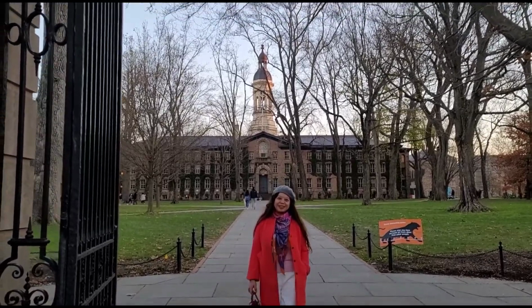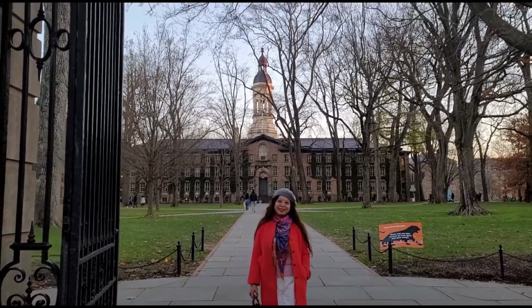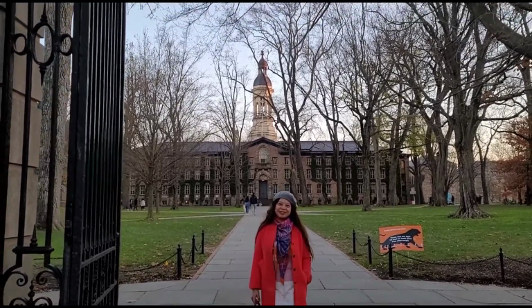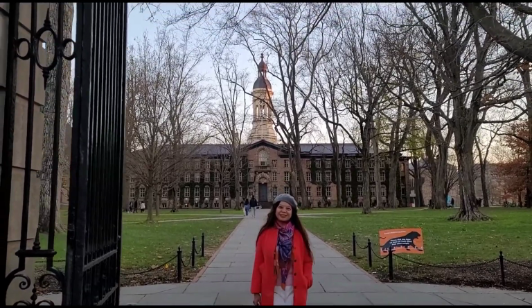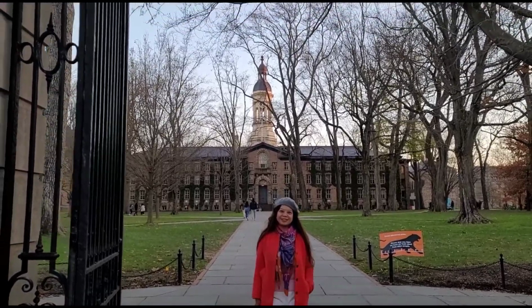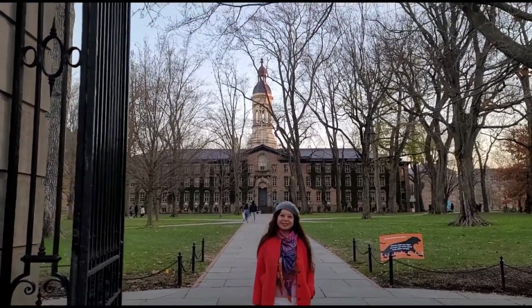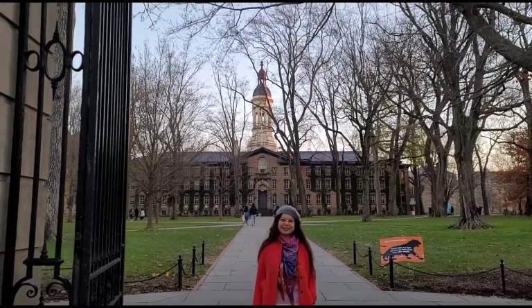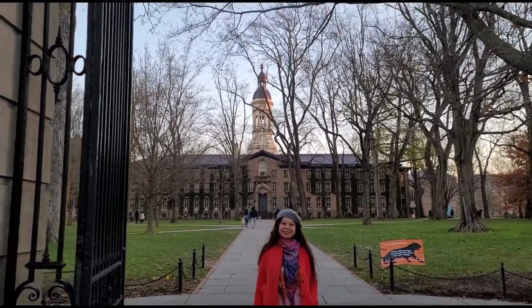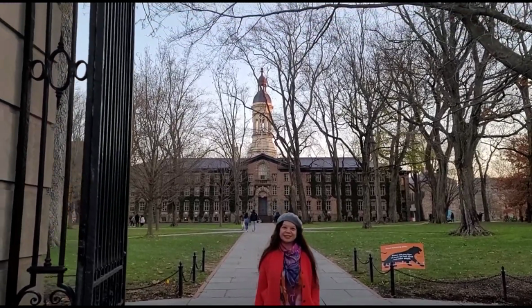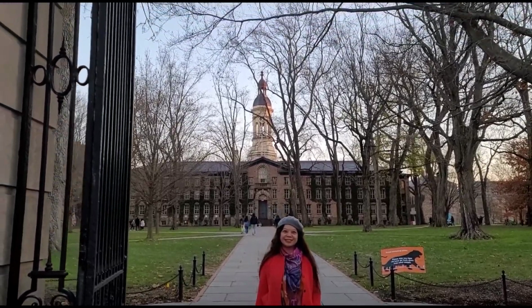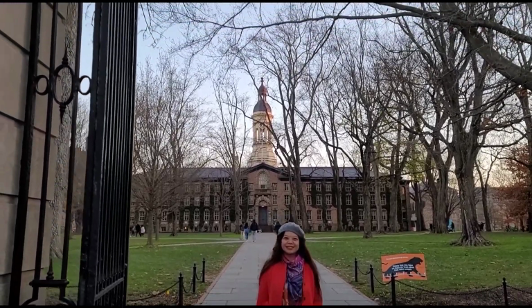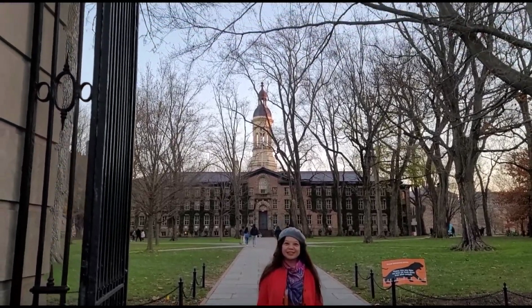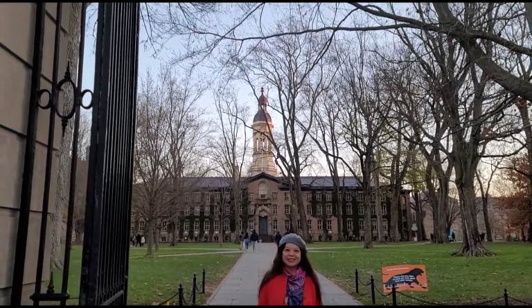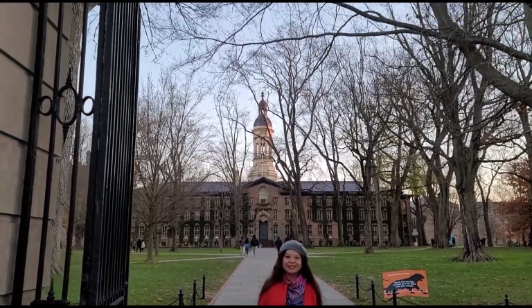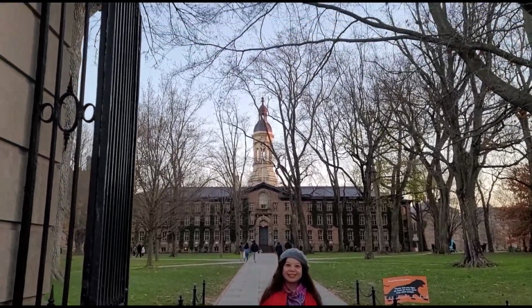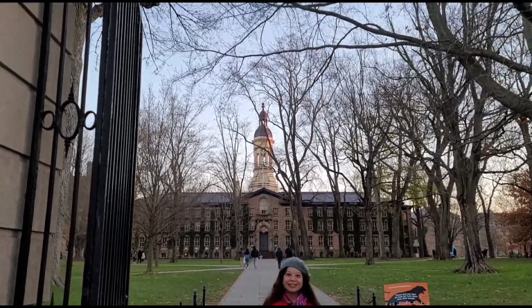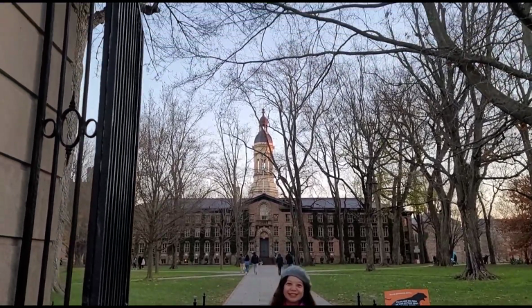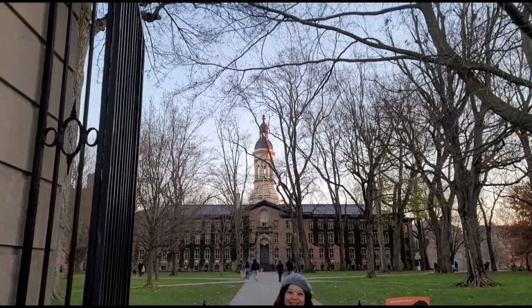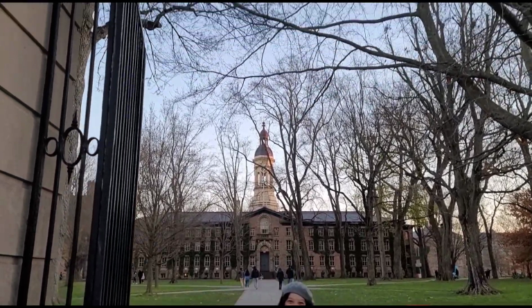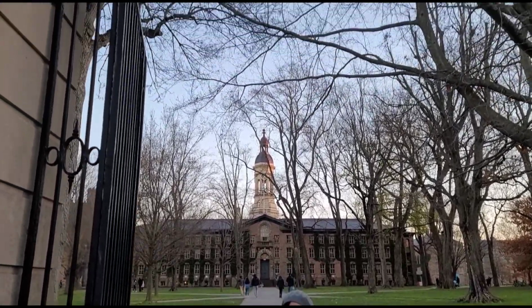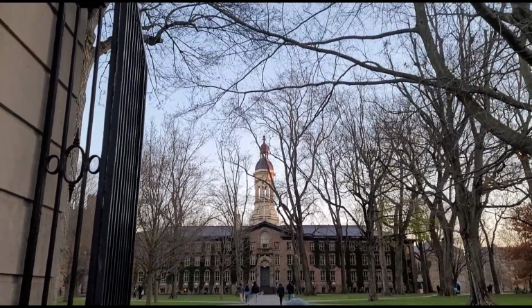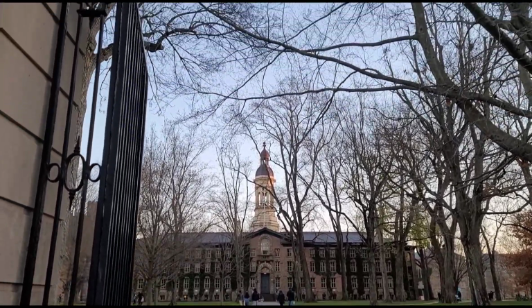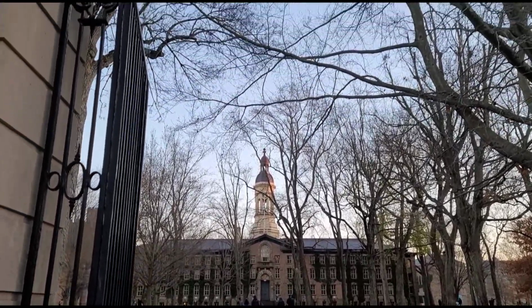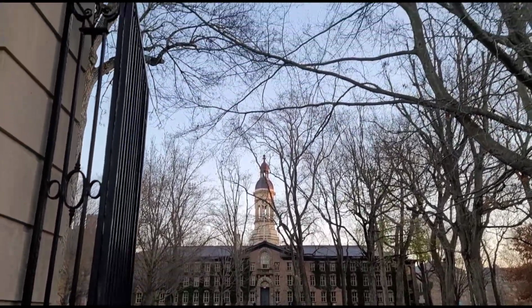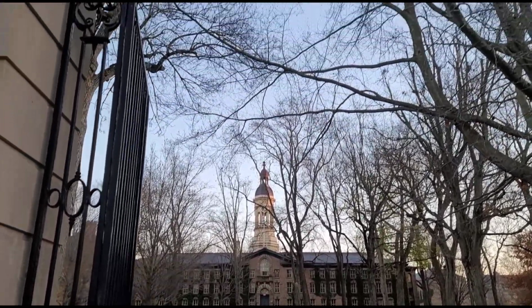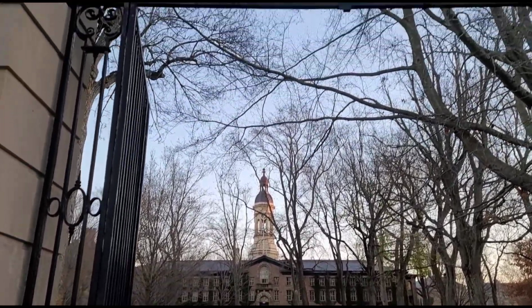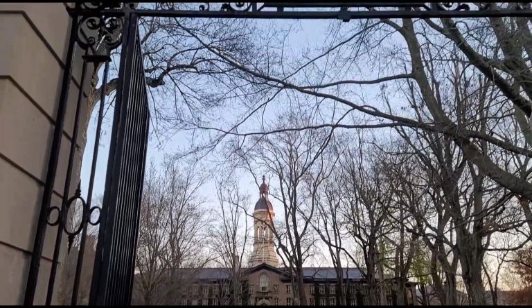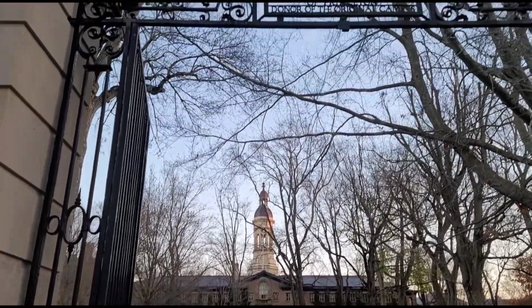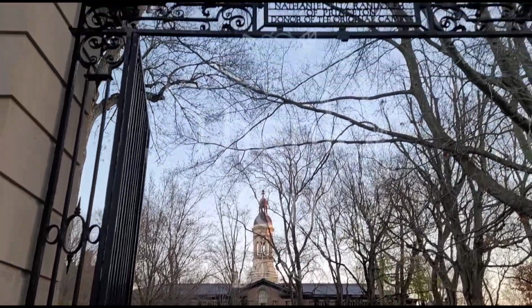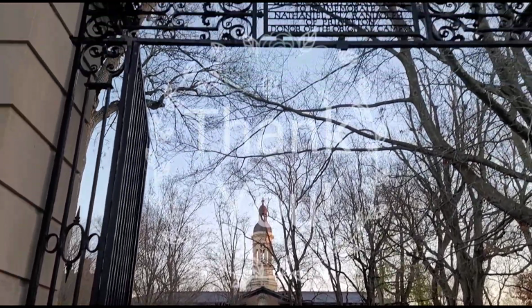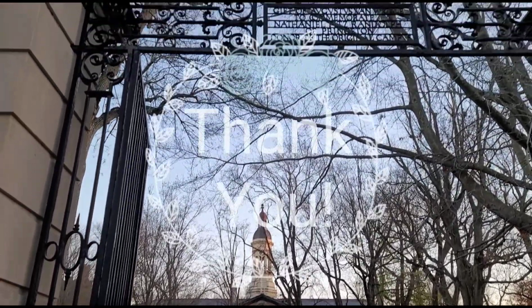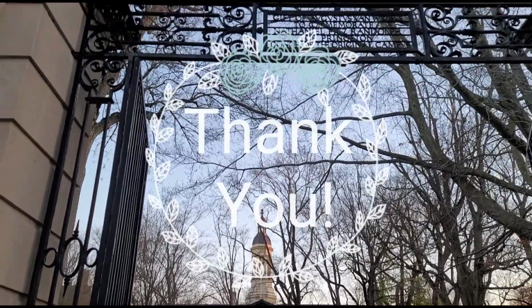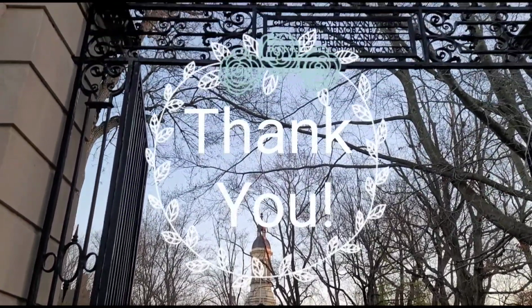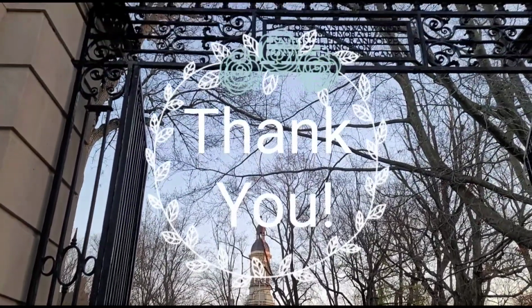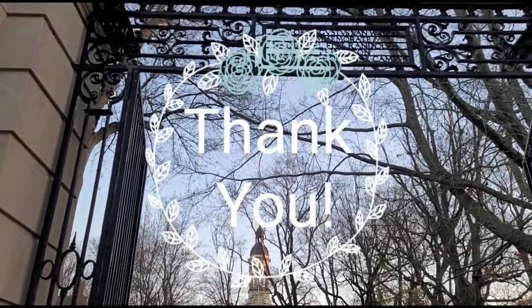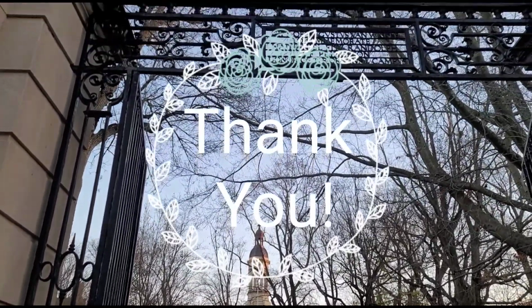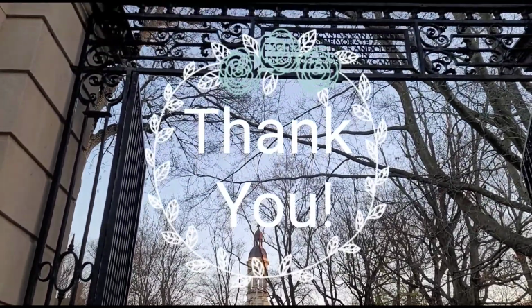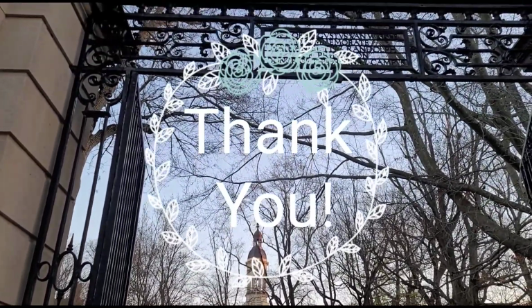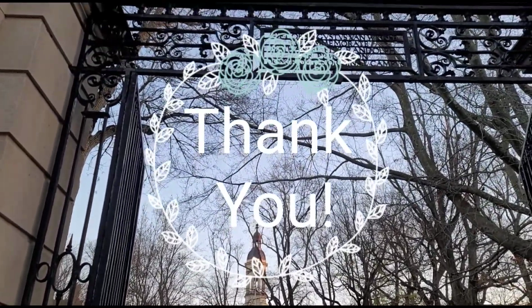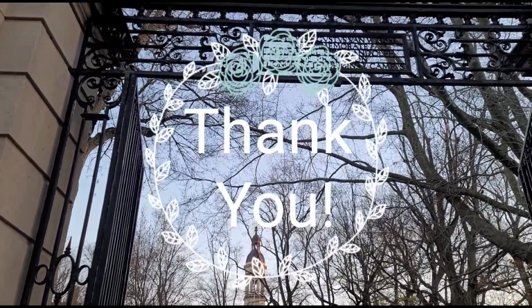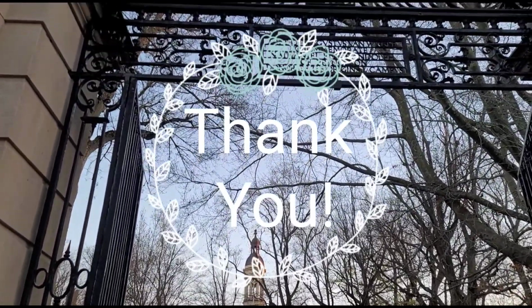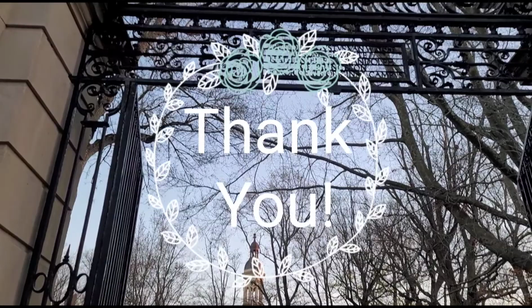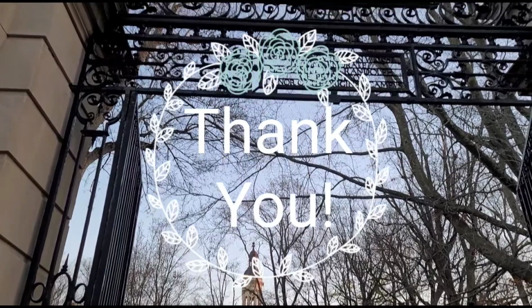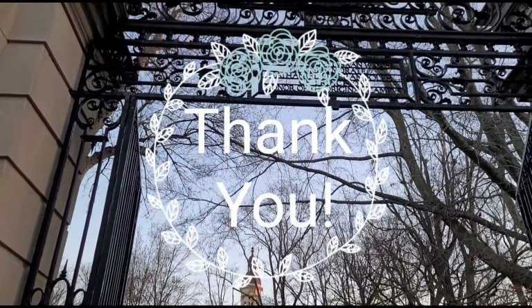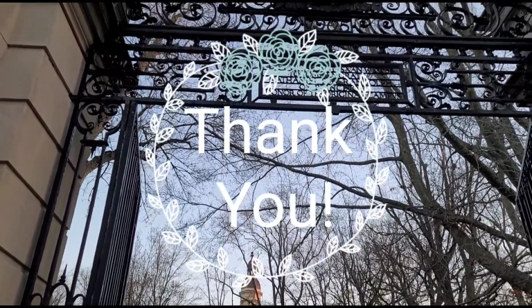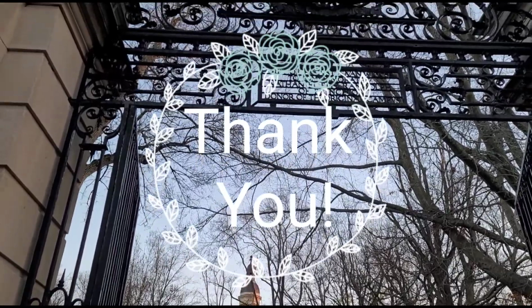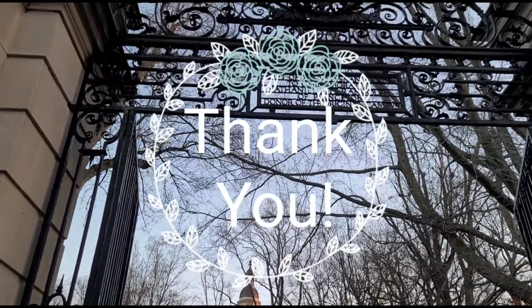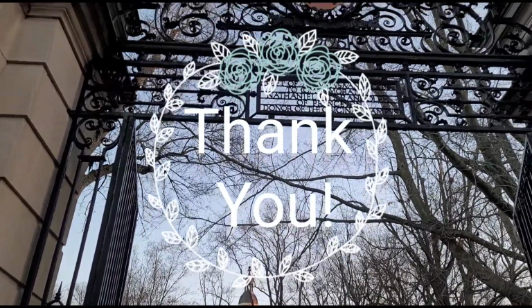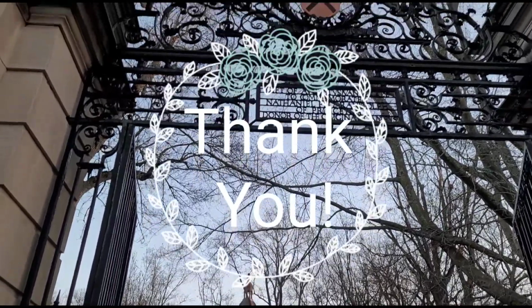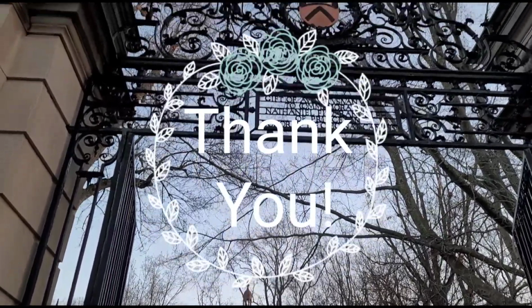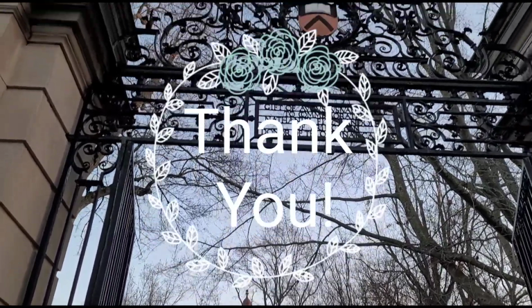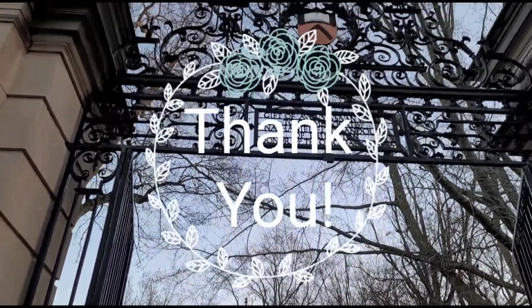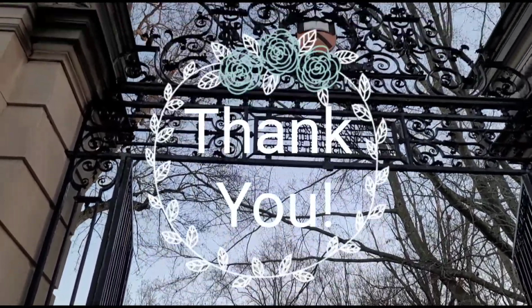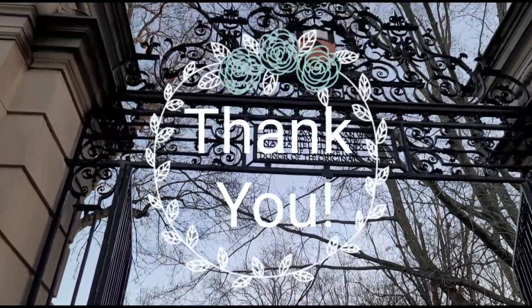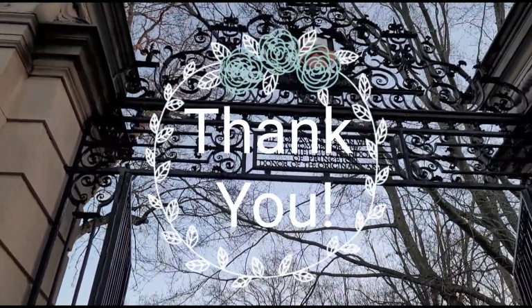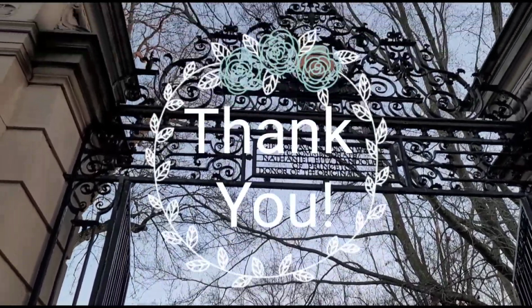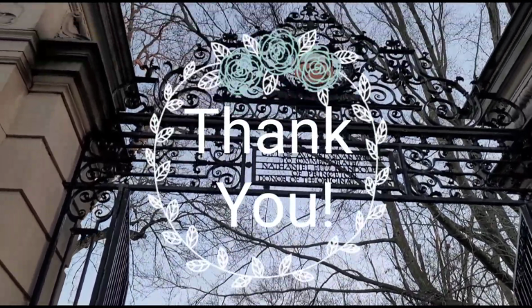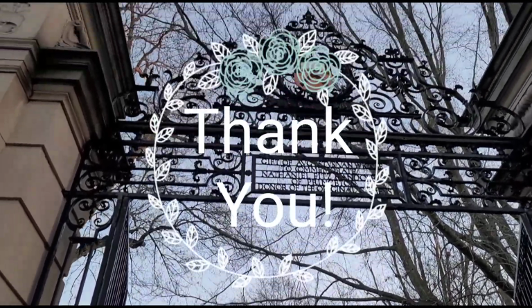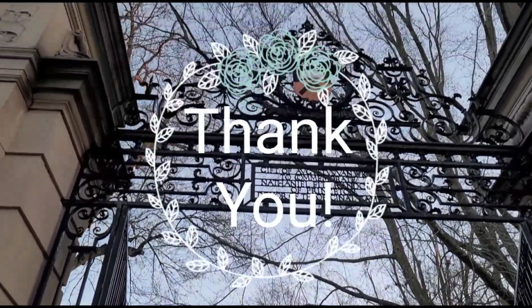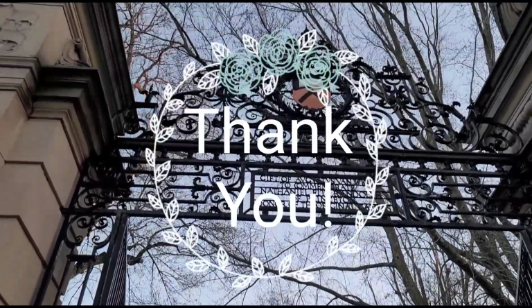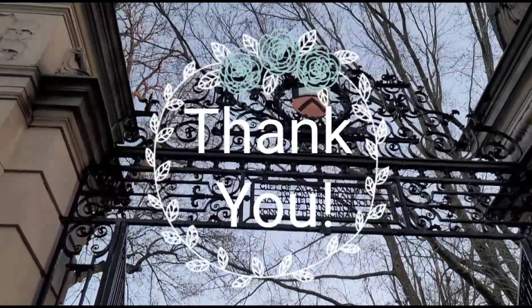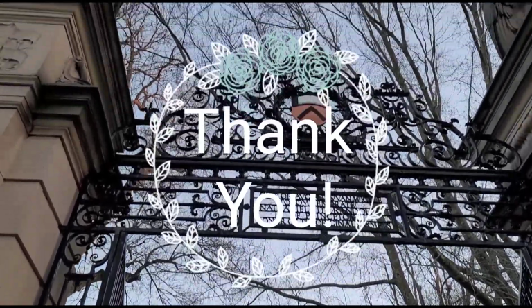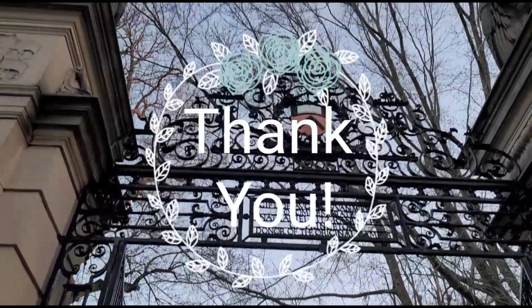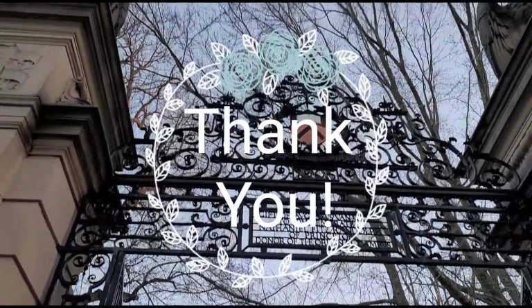All right, I hope you like my video today. Thank you, and see you next time.